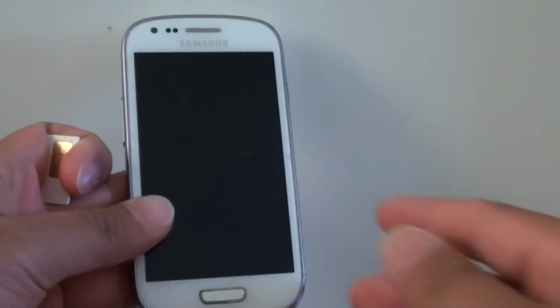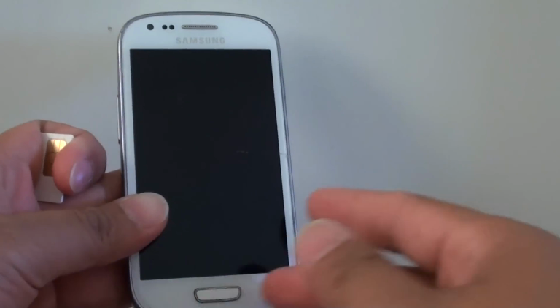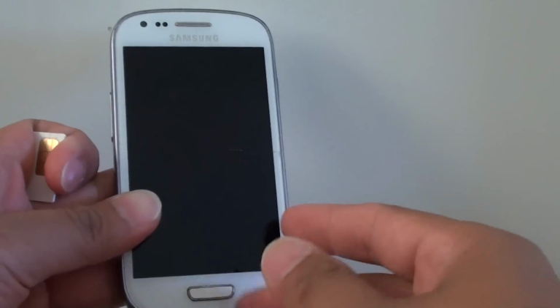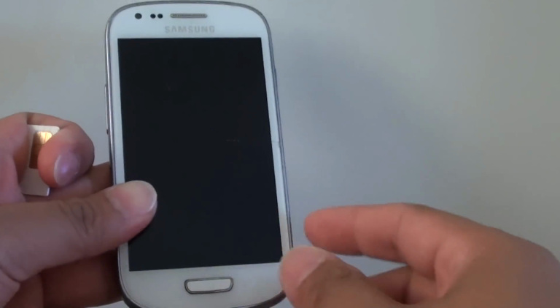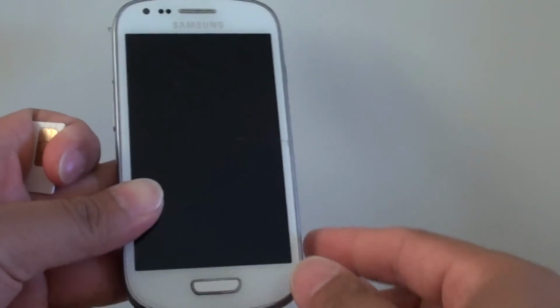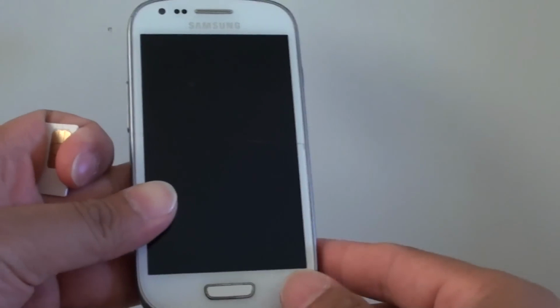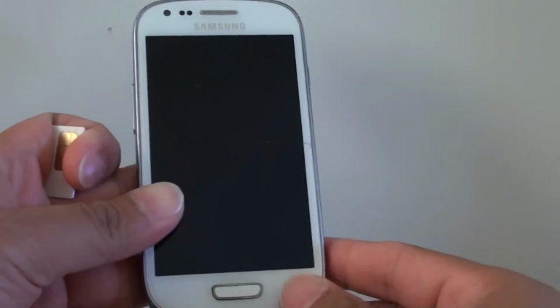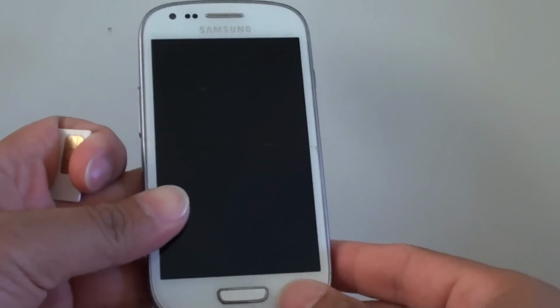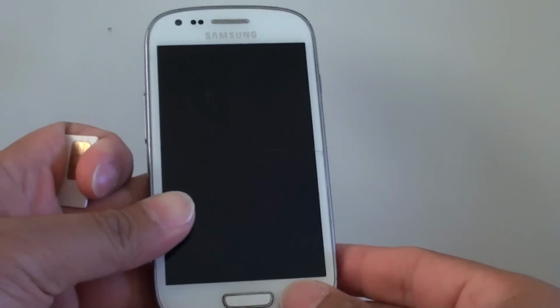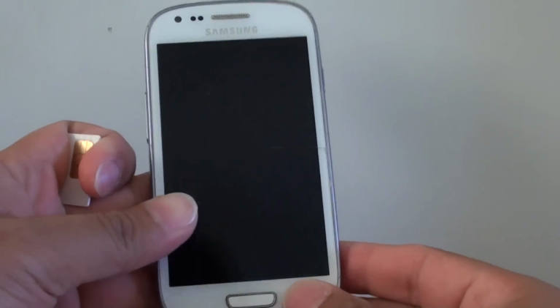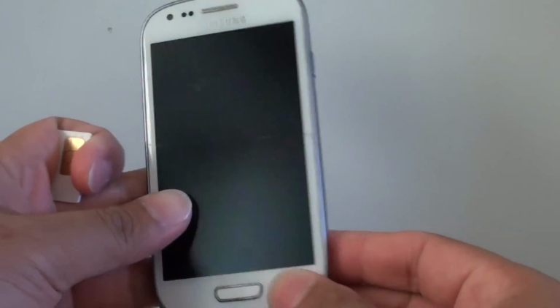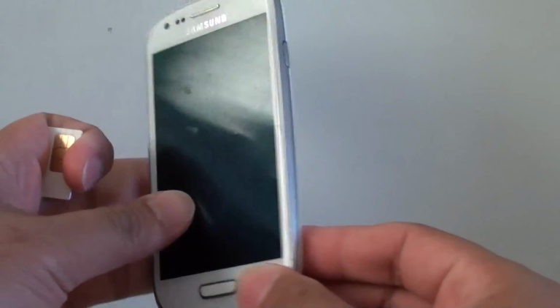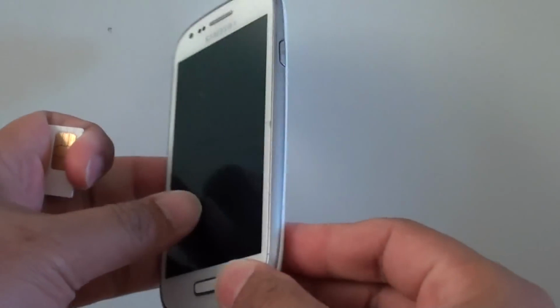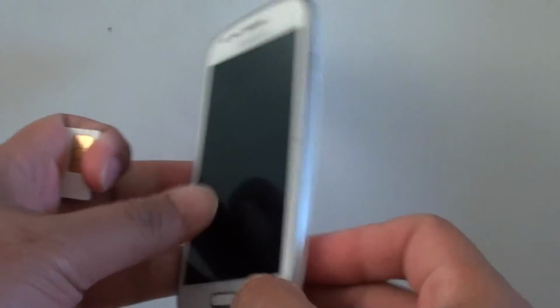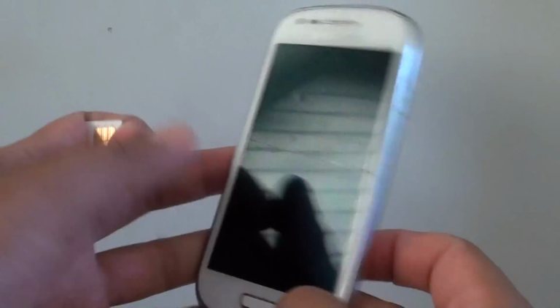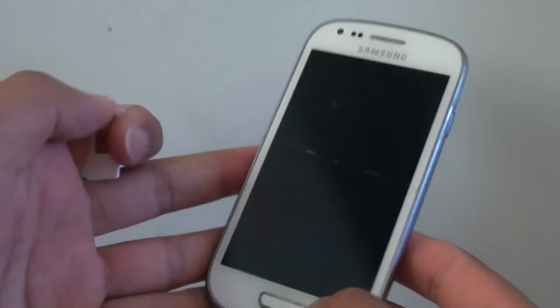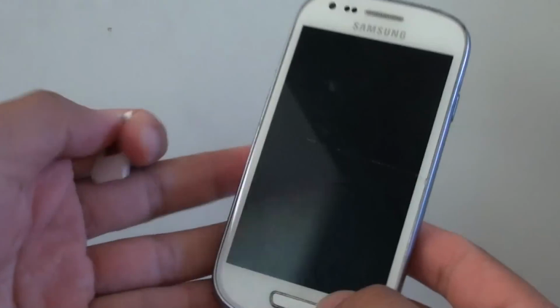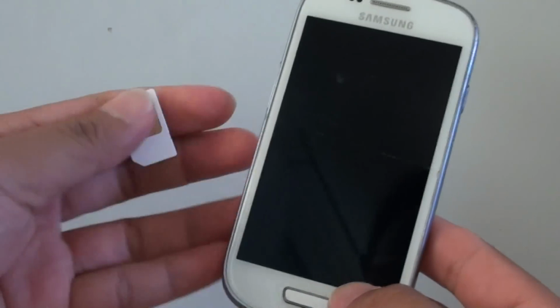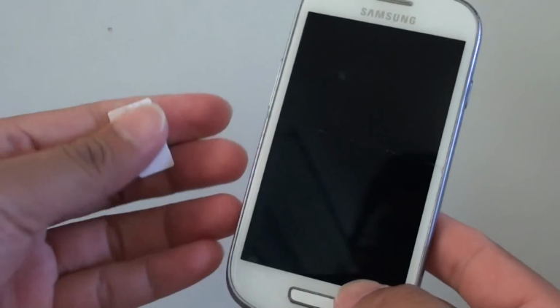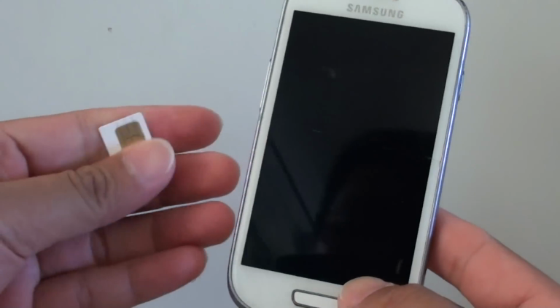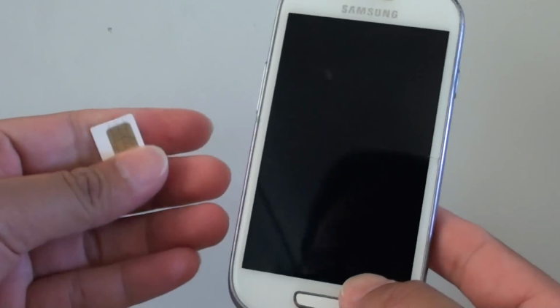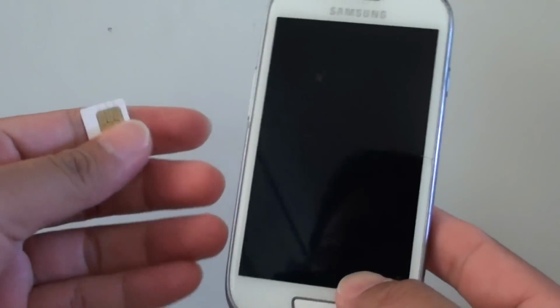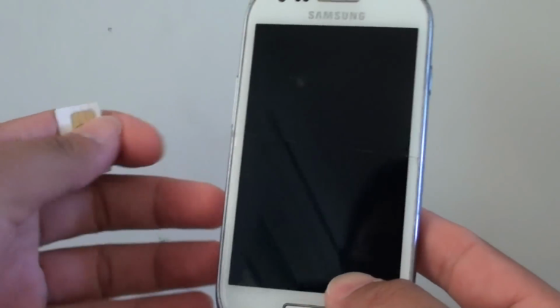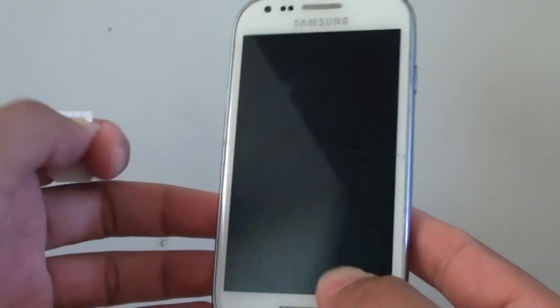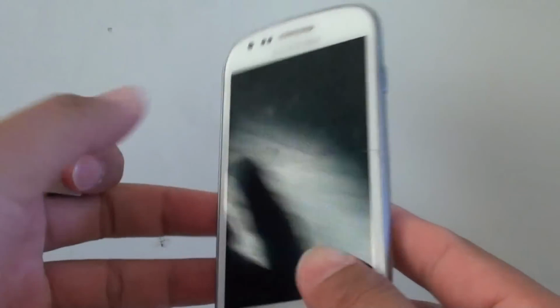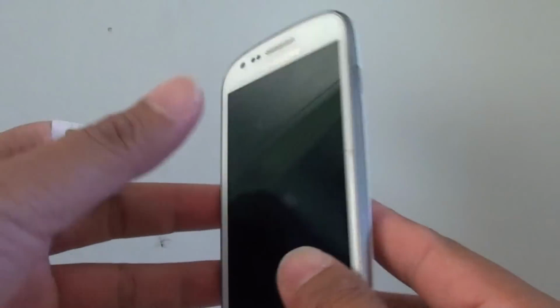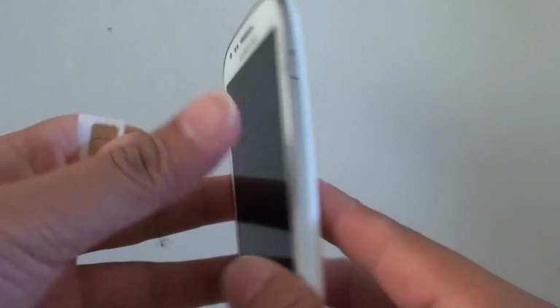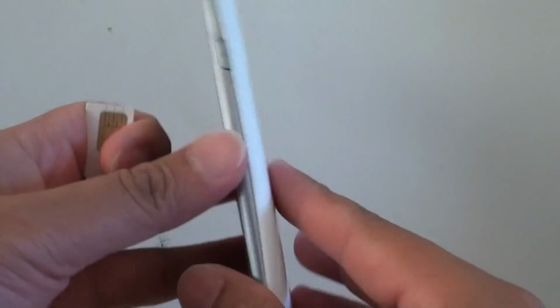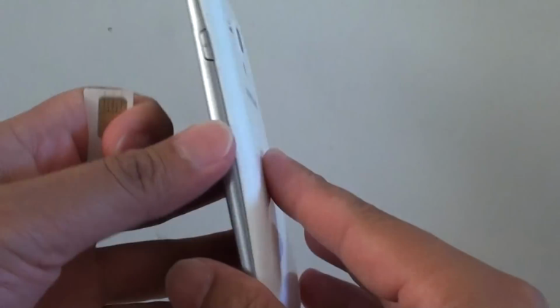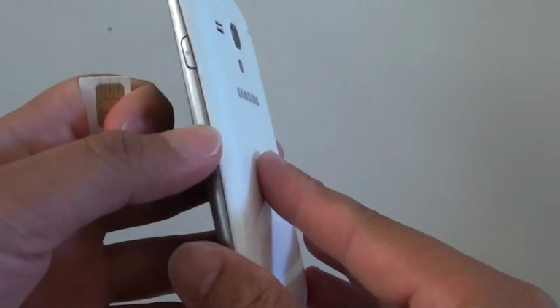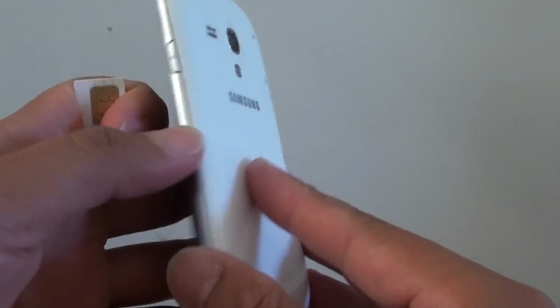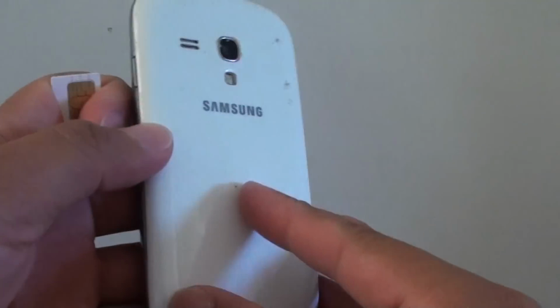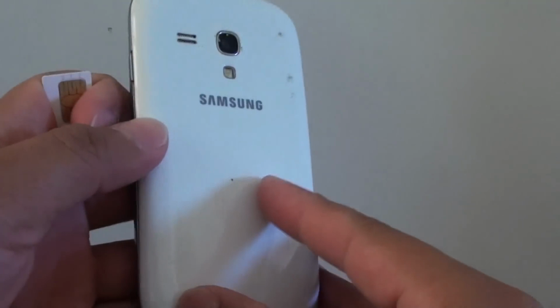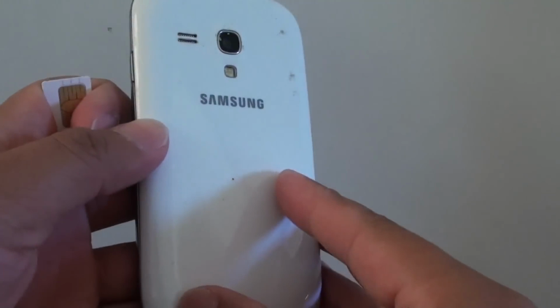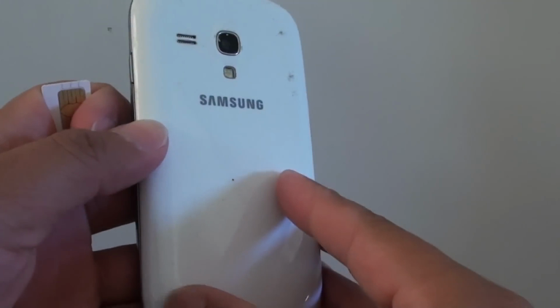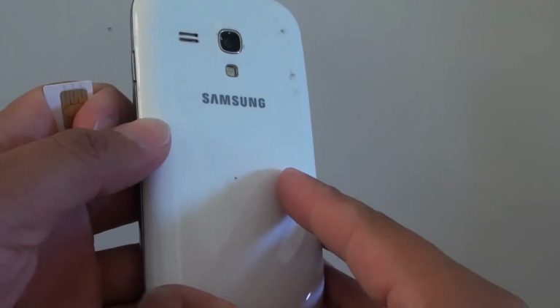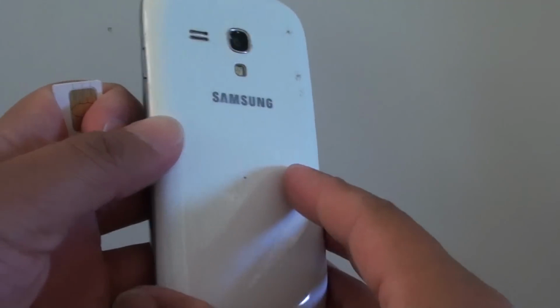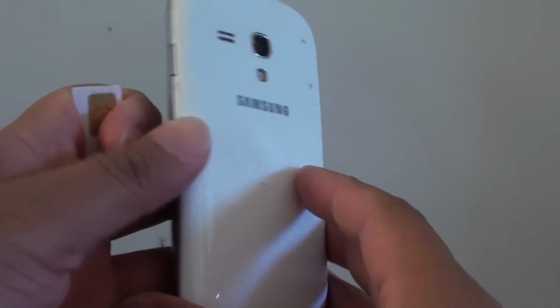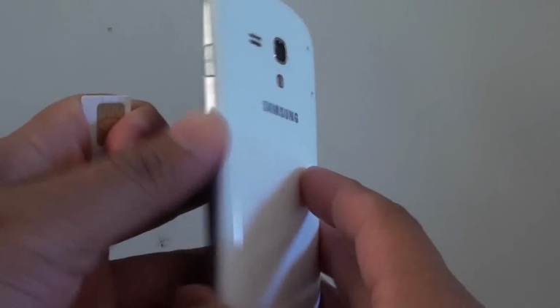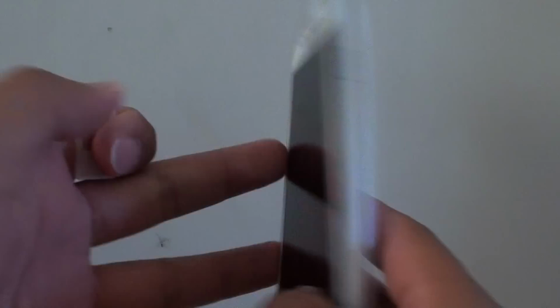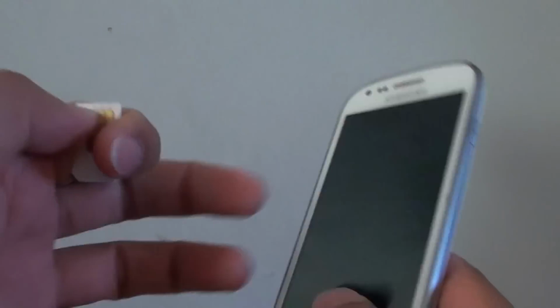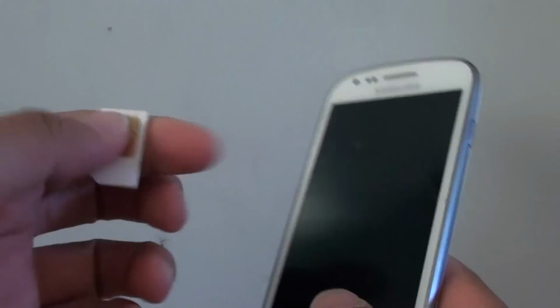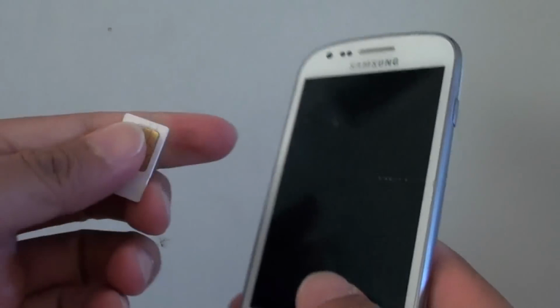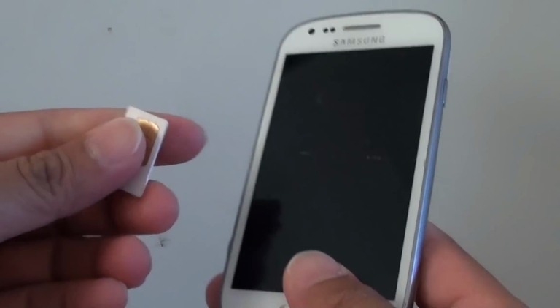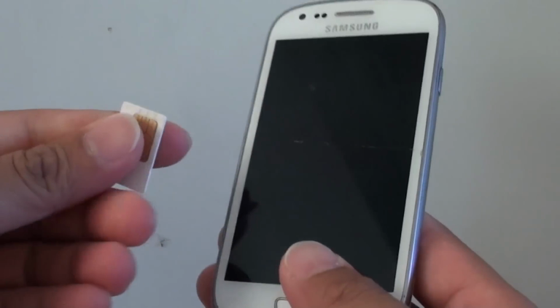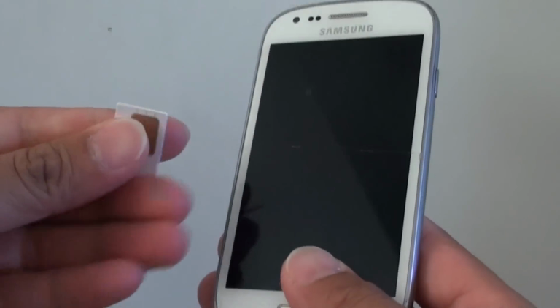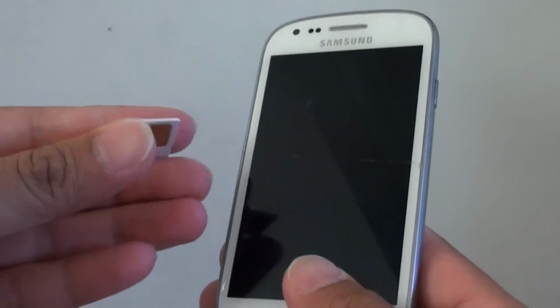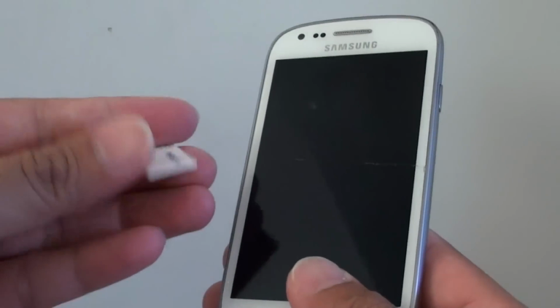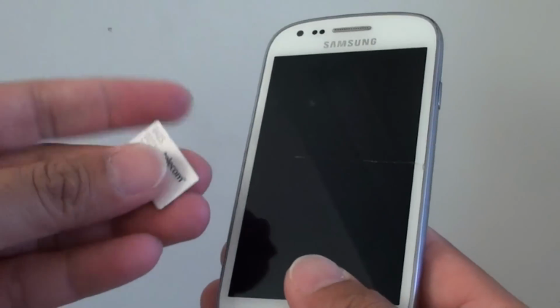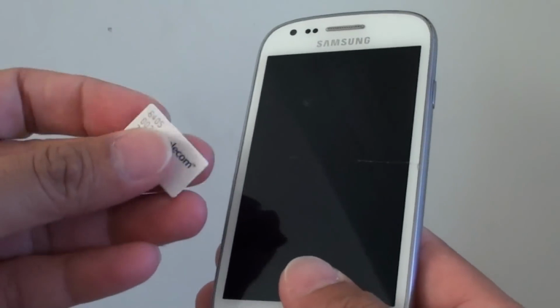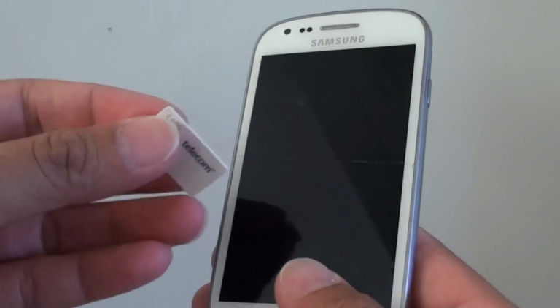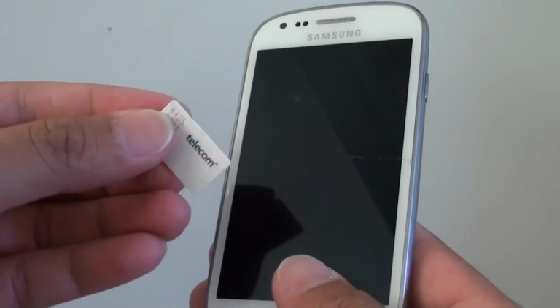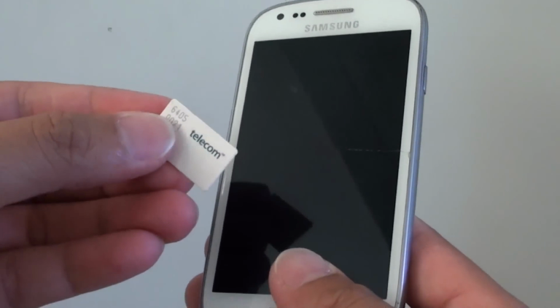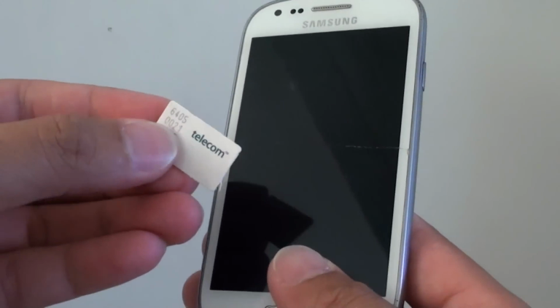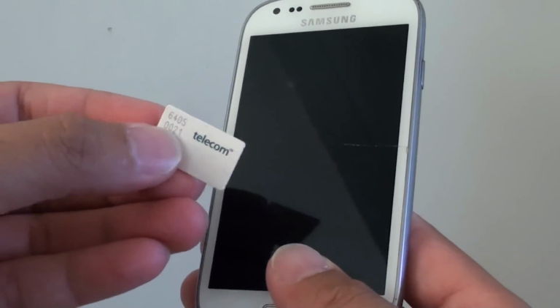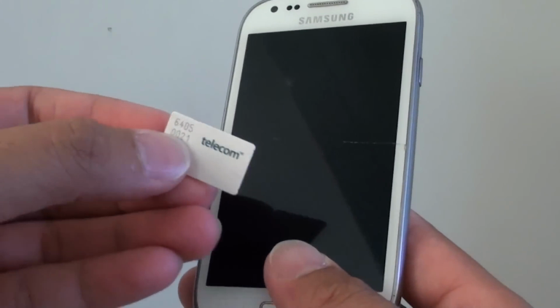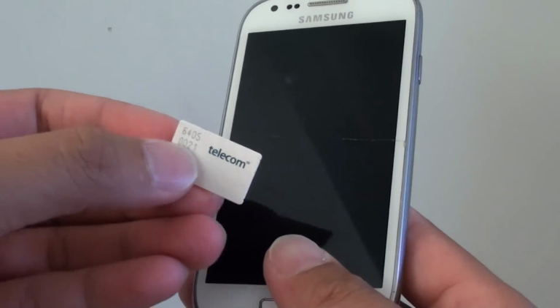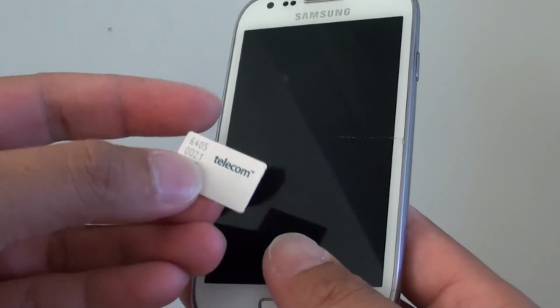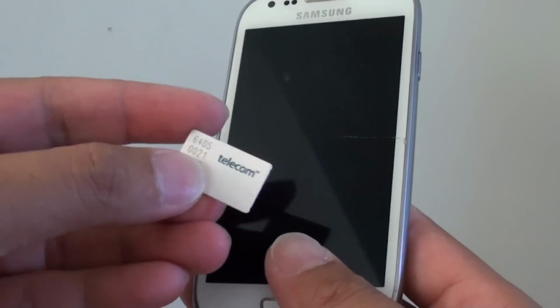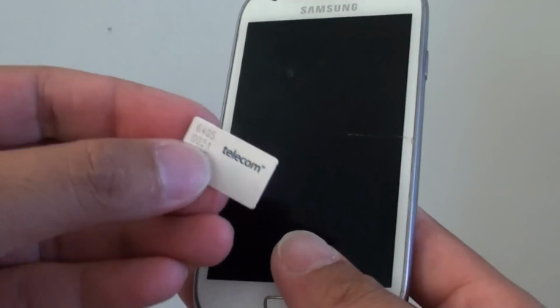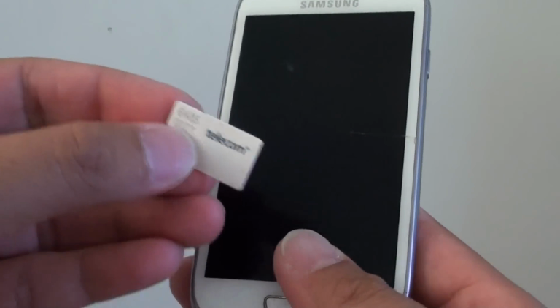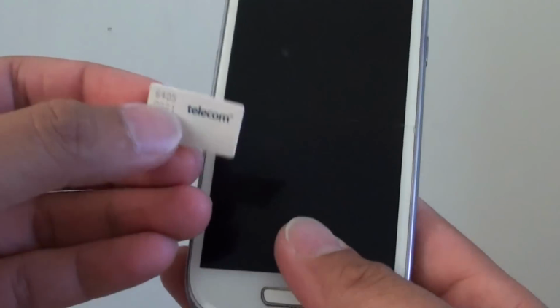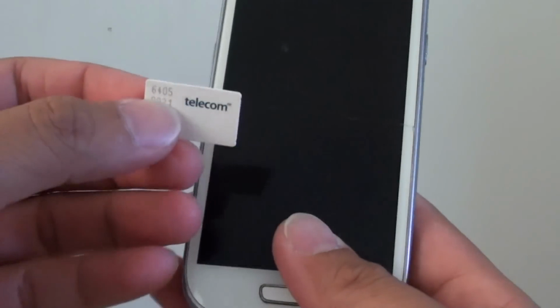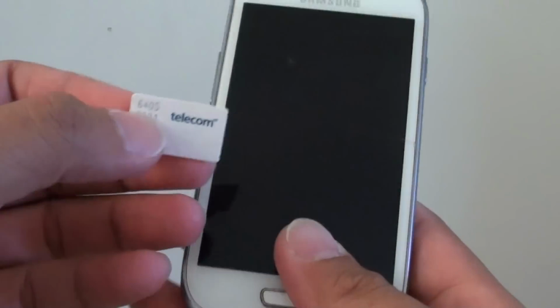How to remove or insert a SIM card on the Samsung Galaxy S3 Mini. Here is the big normal SIM card.